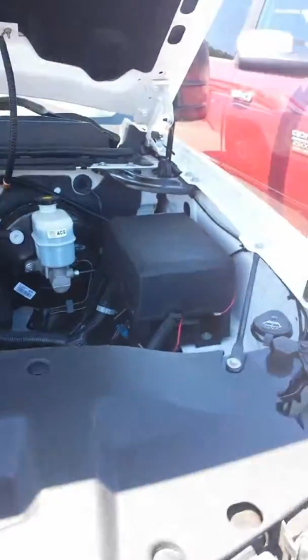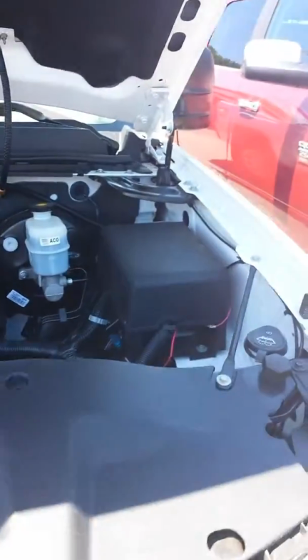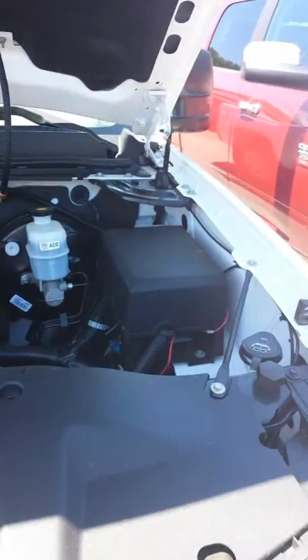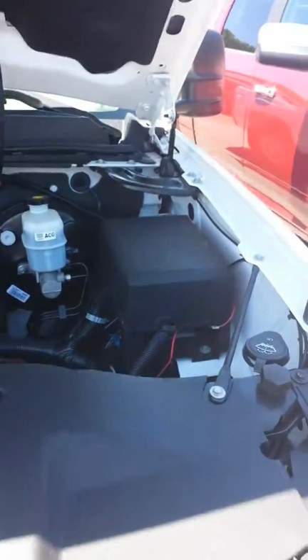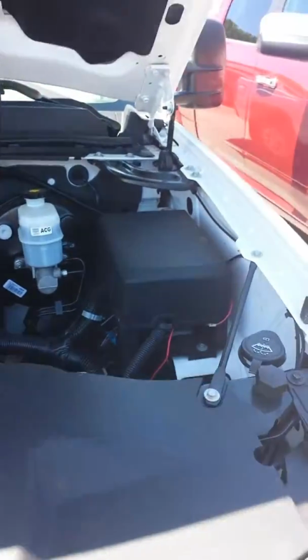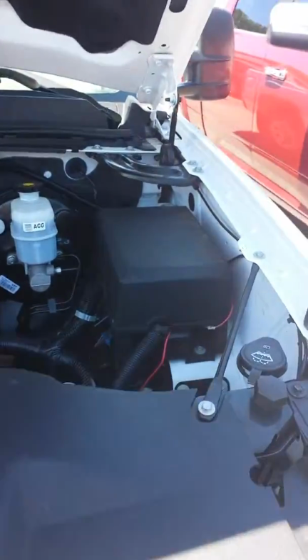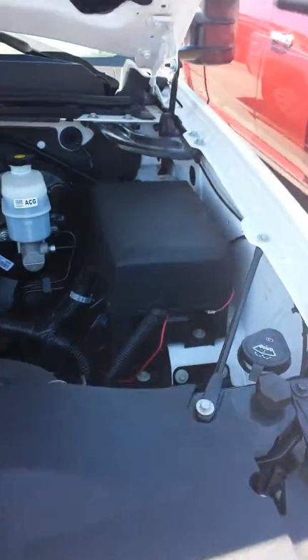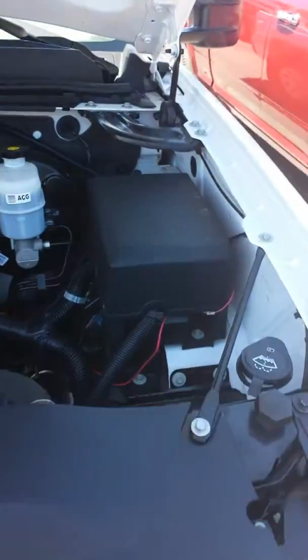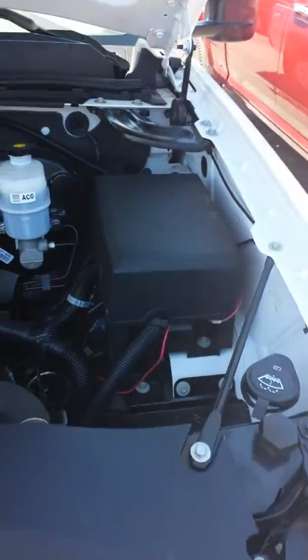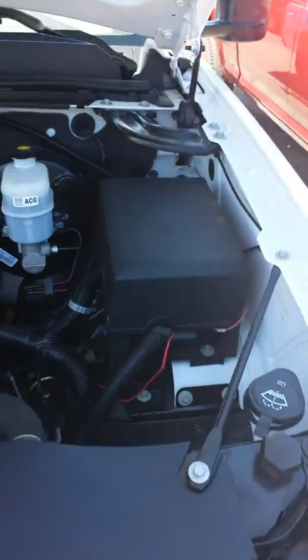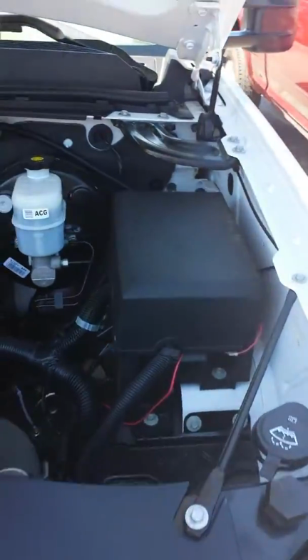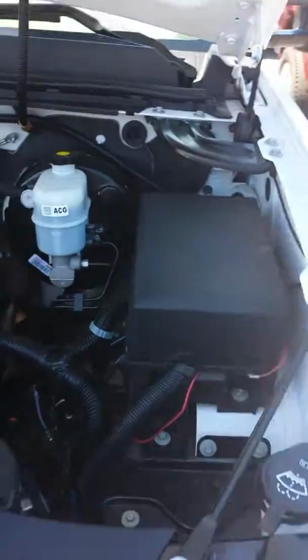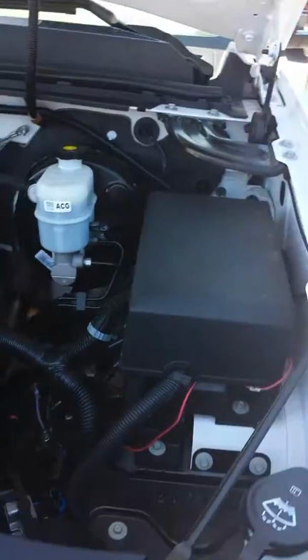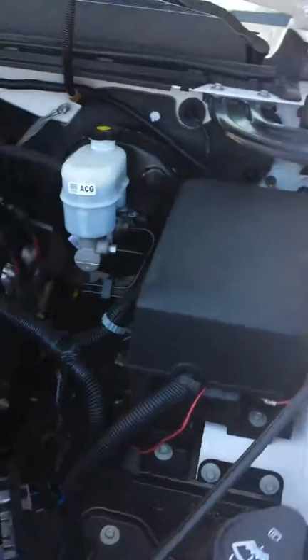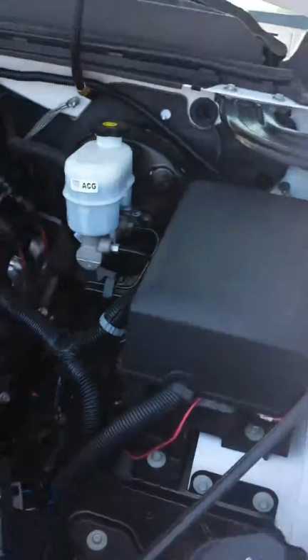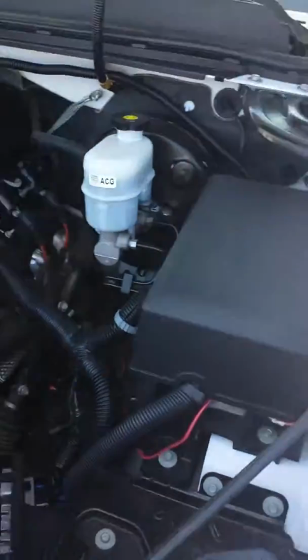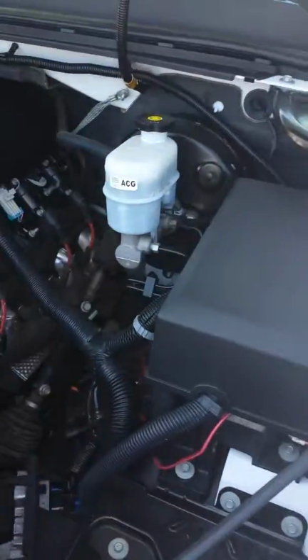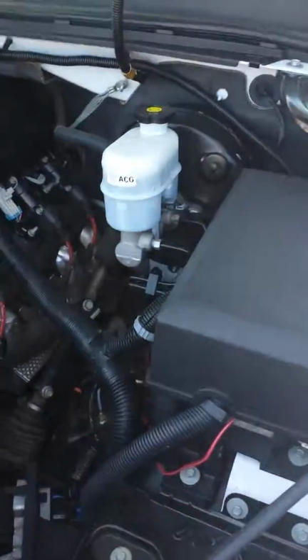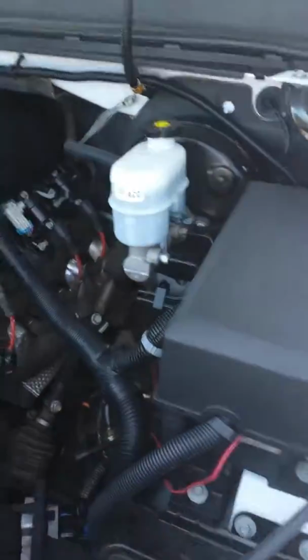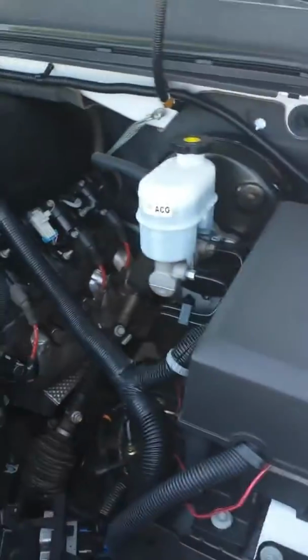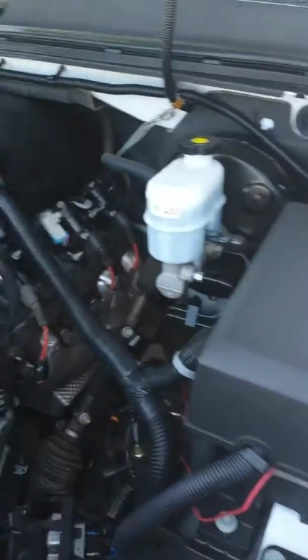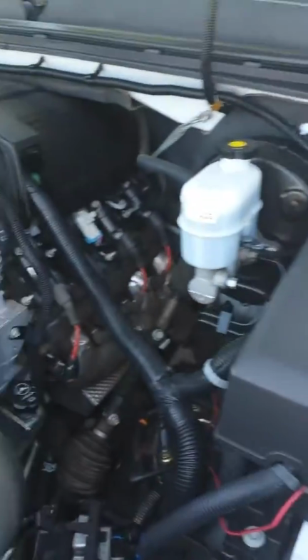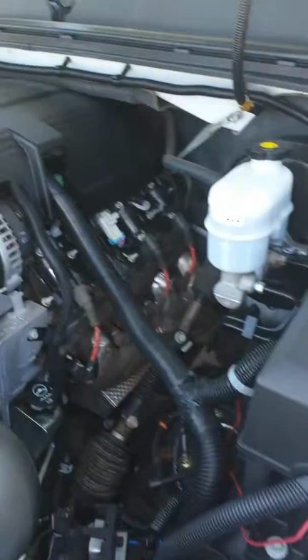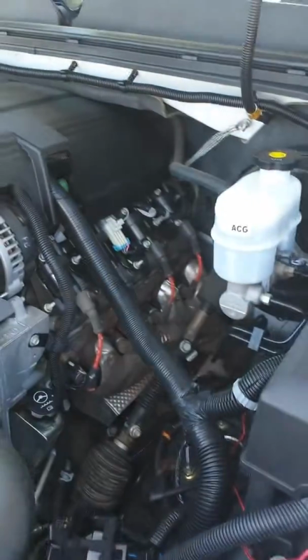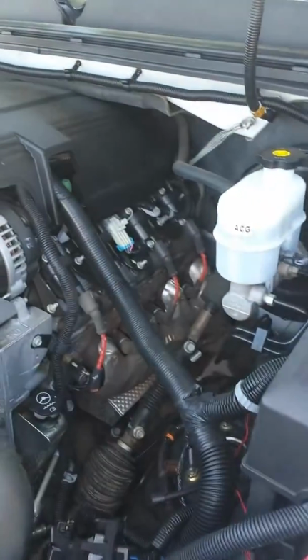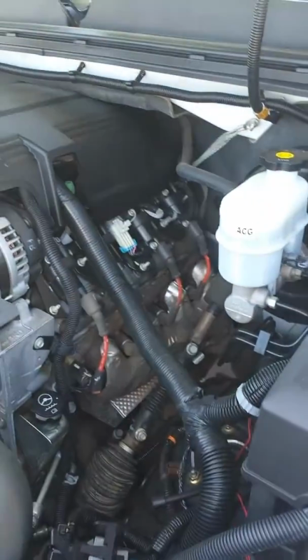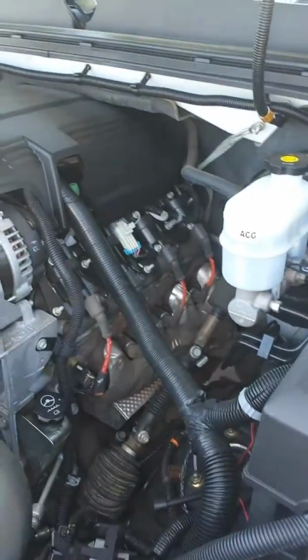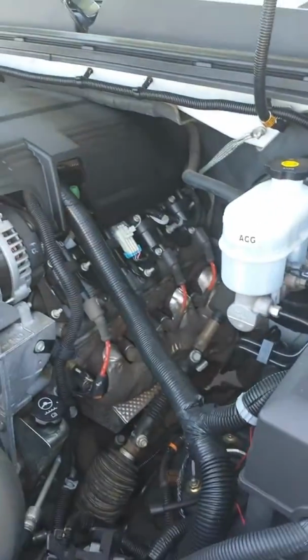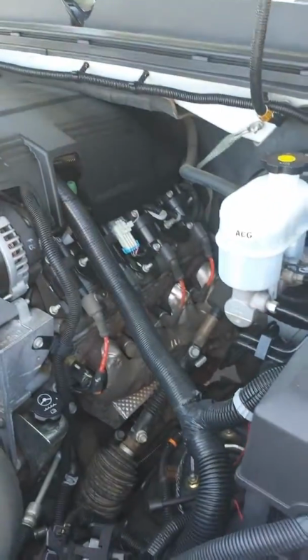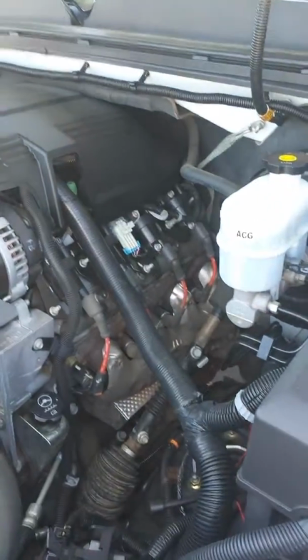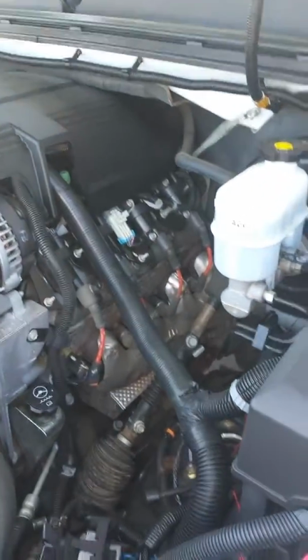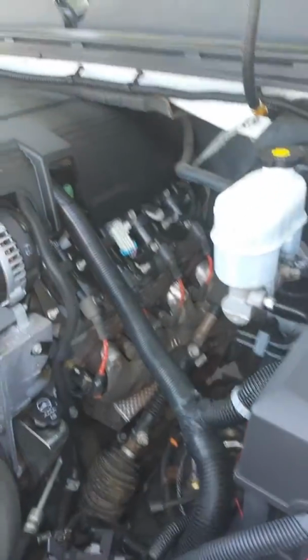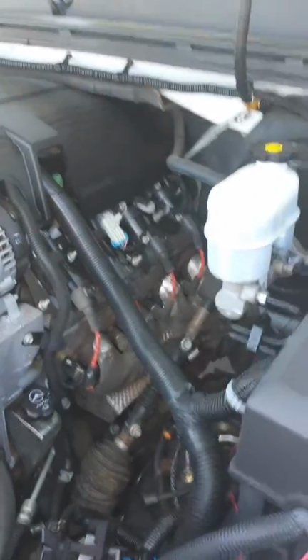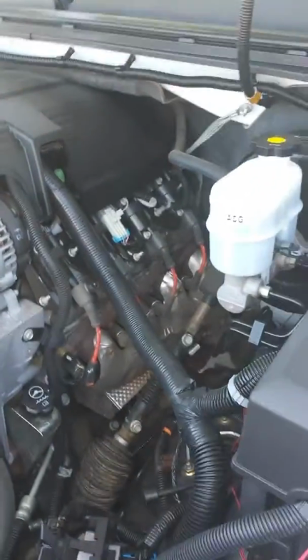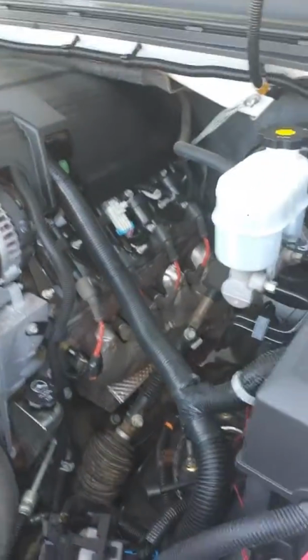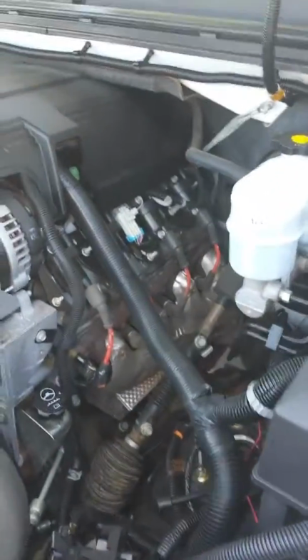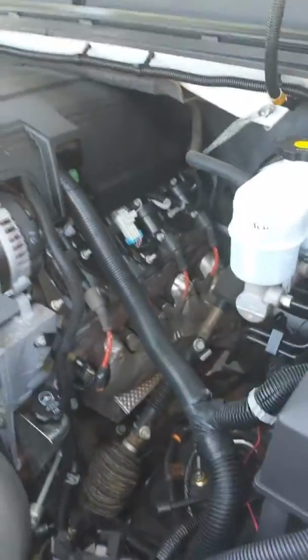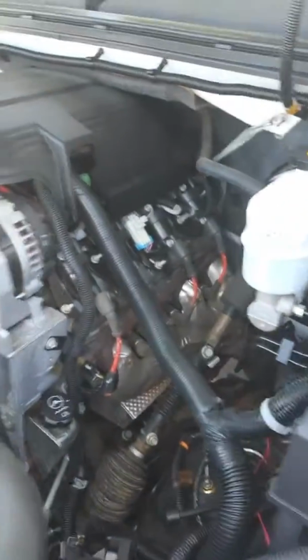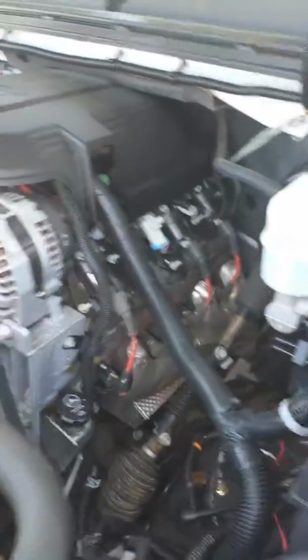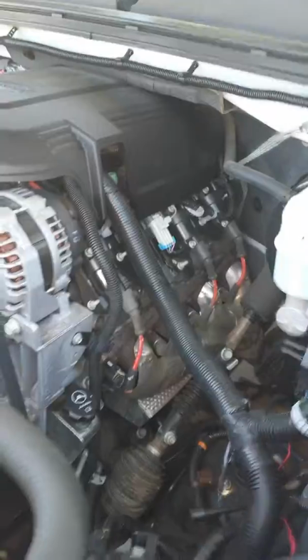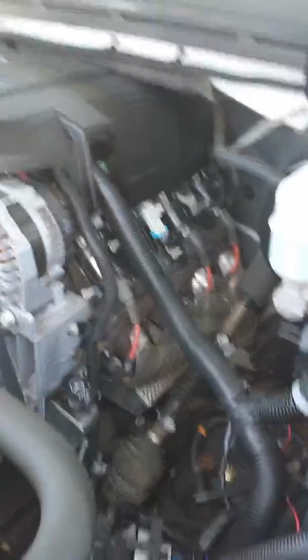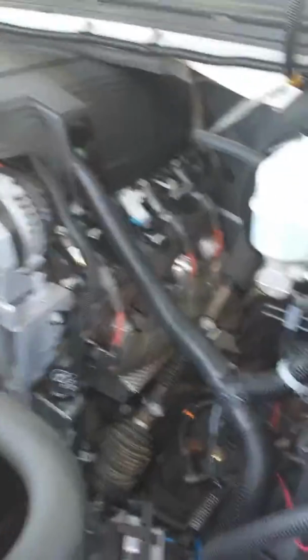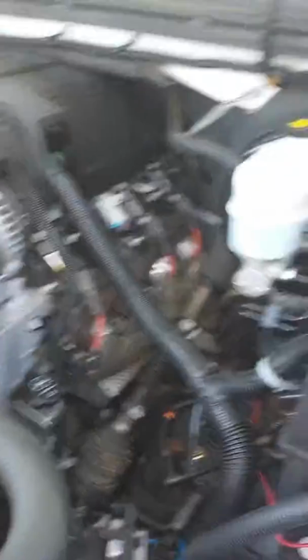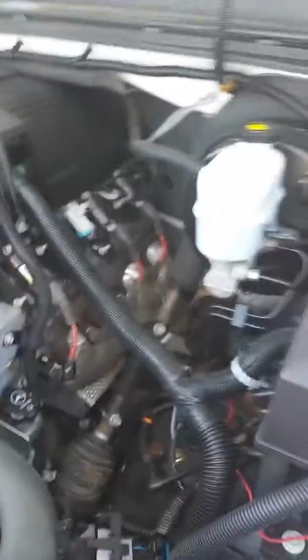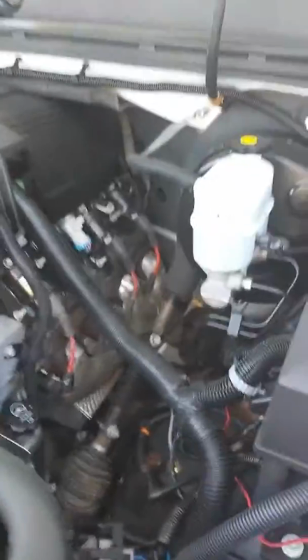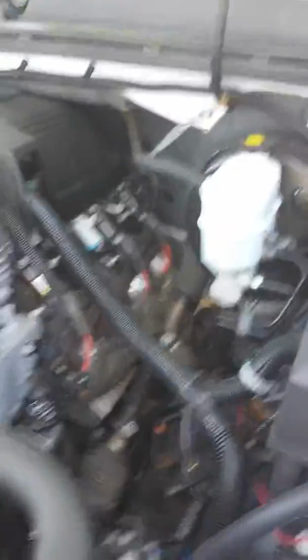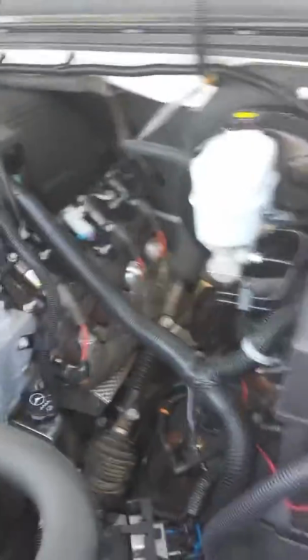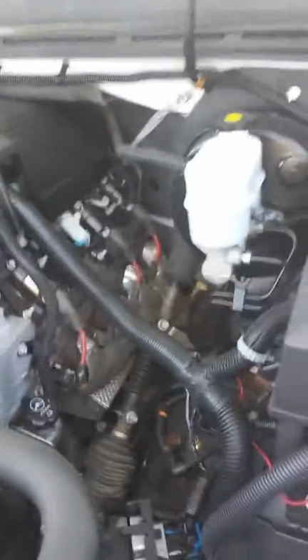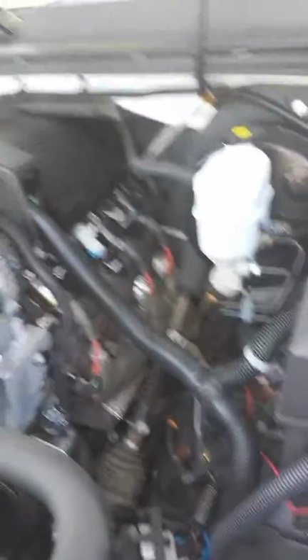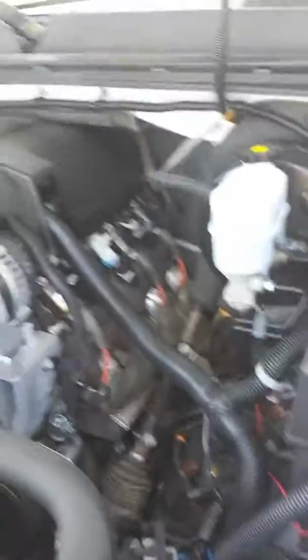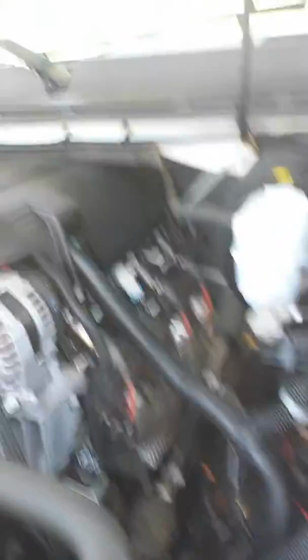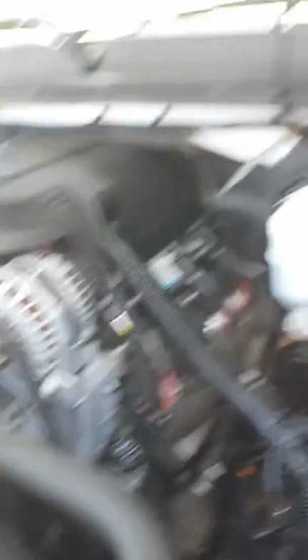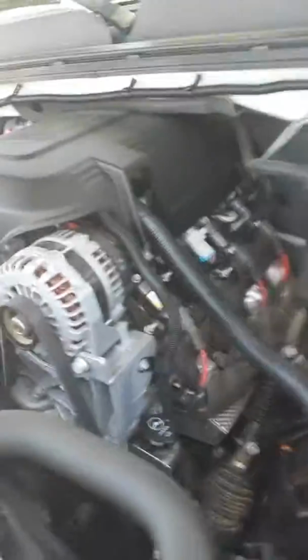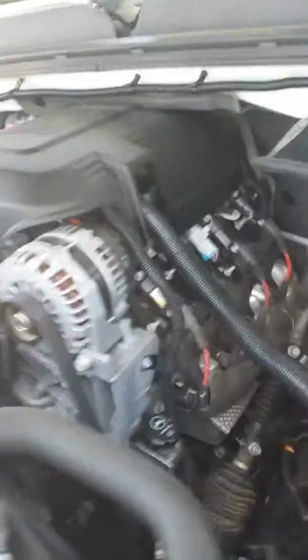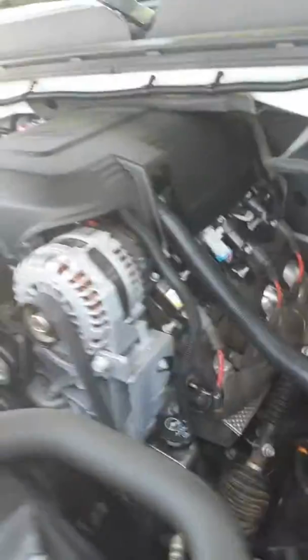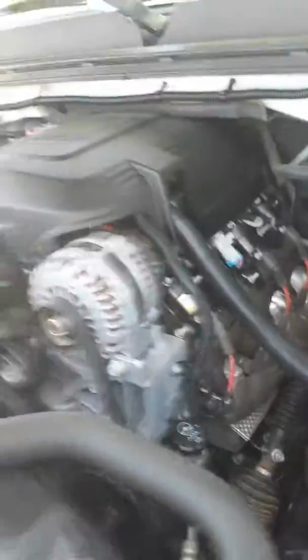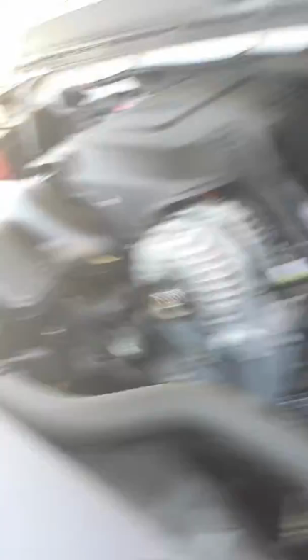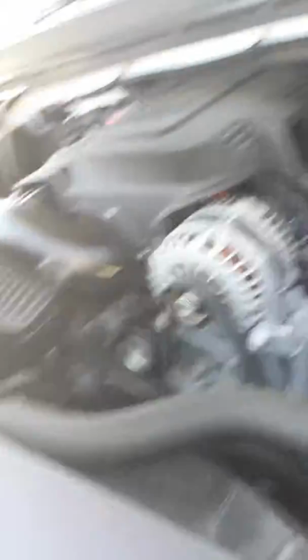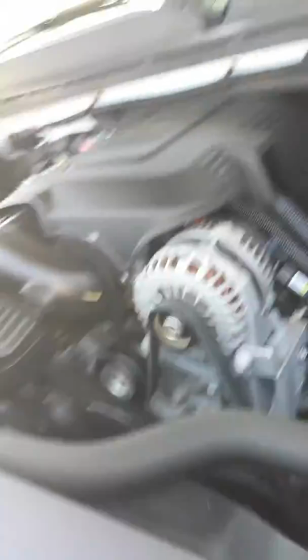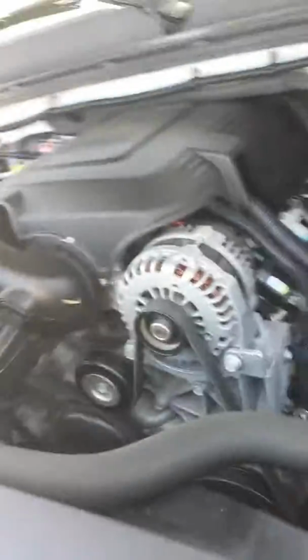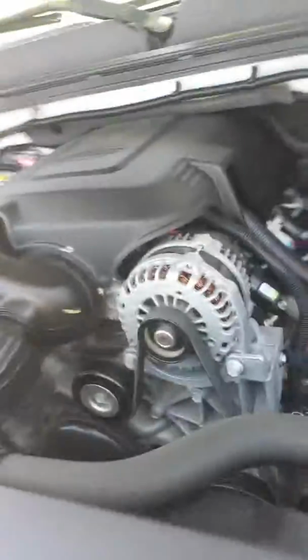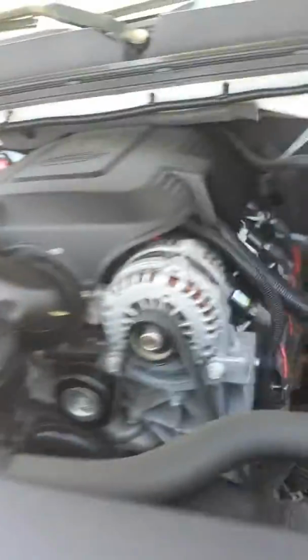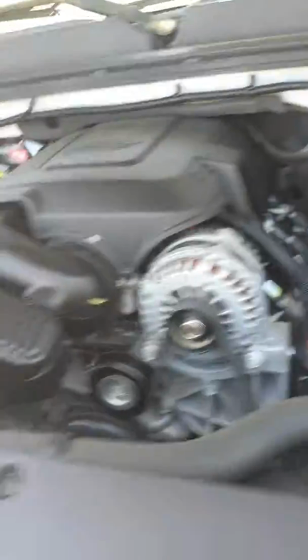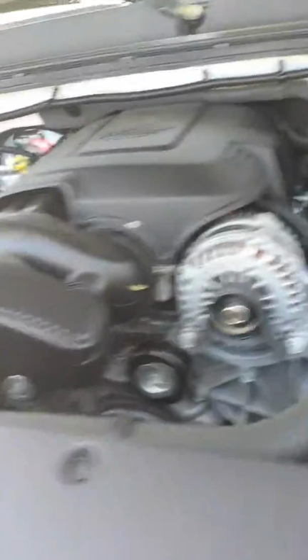And a really clean engine compartment. It does have the 5.3, which is a much better engine in my opinion than the 4.8.